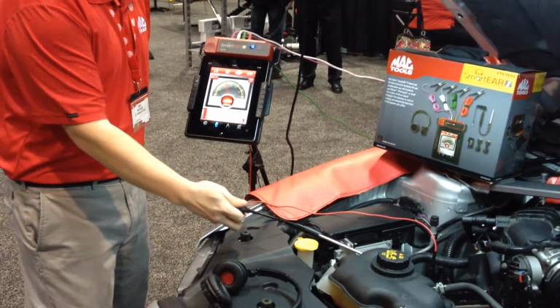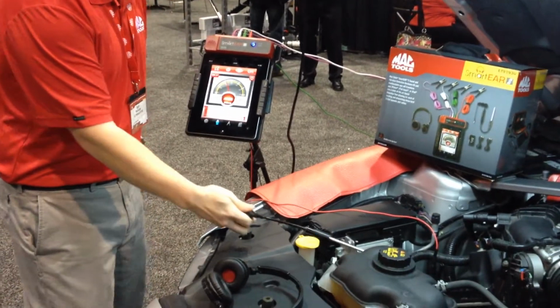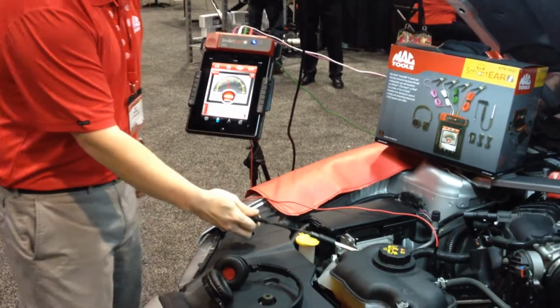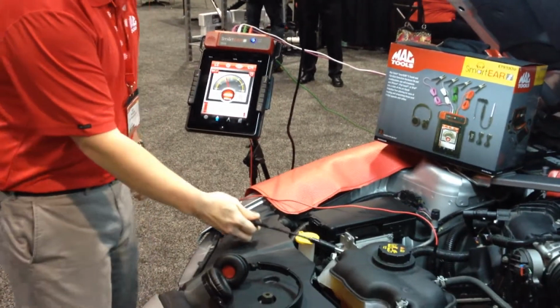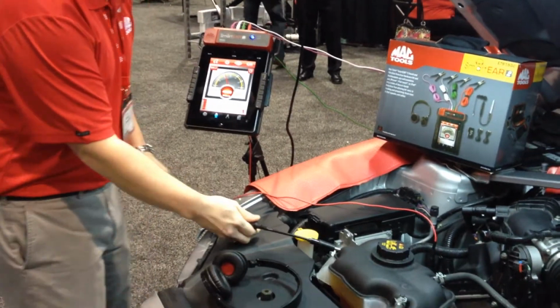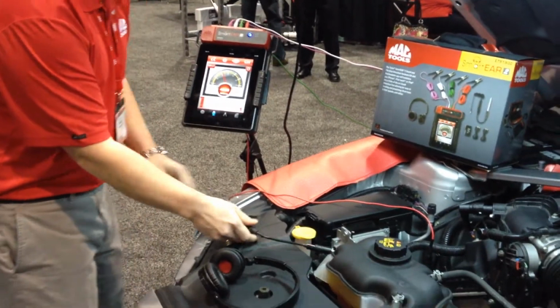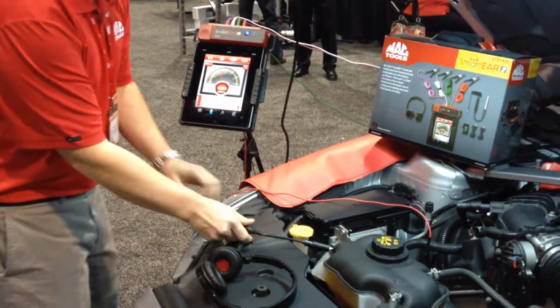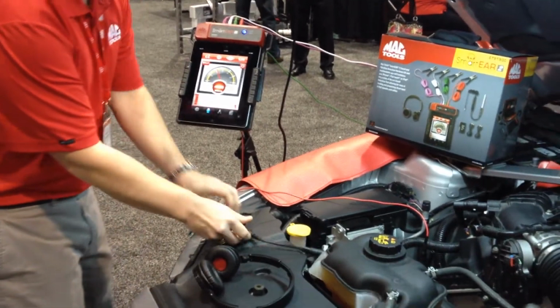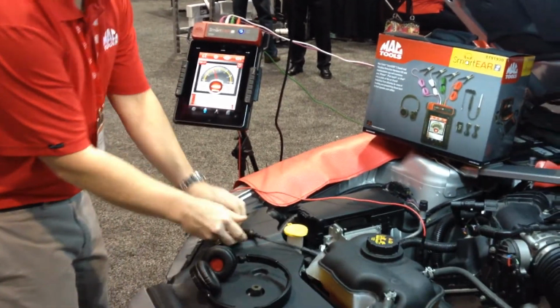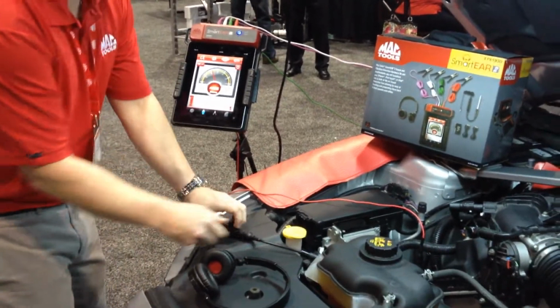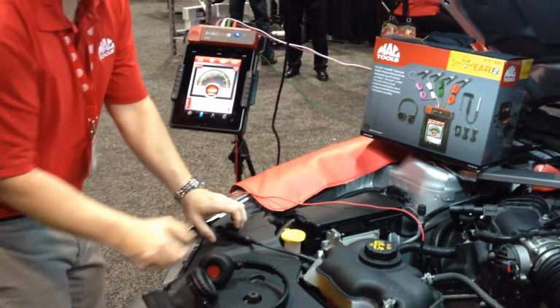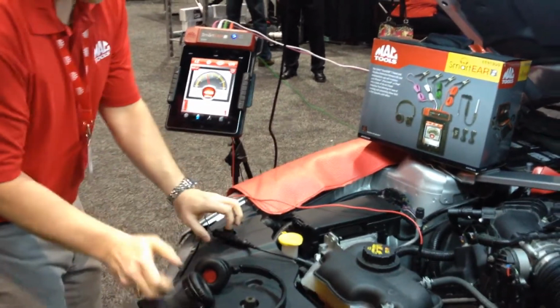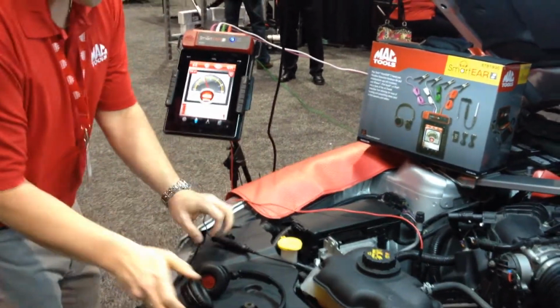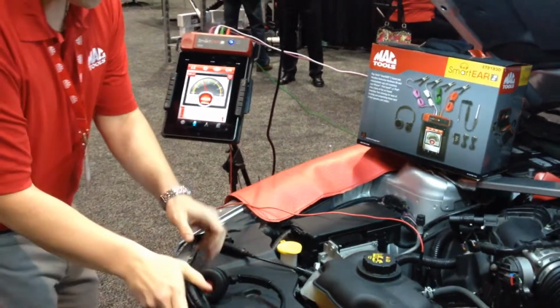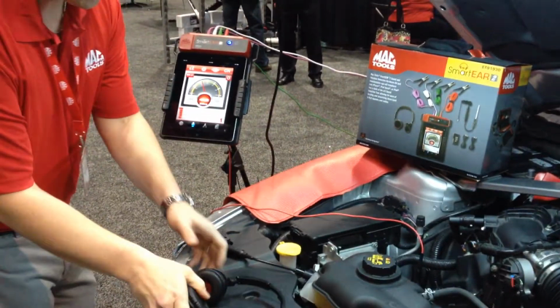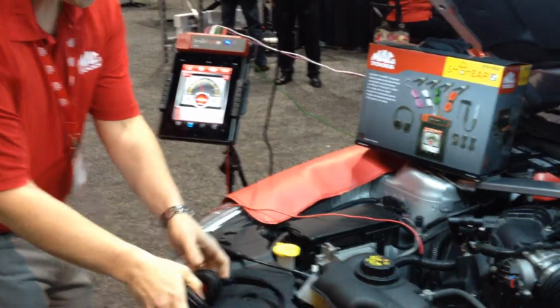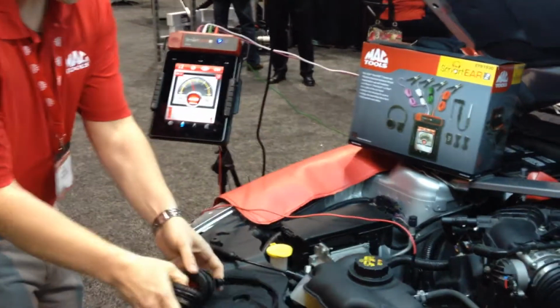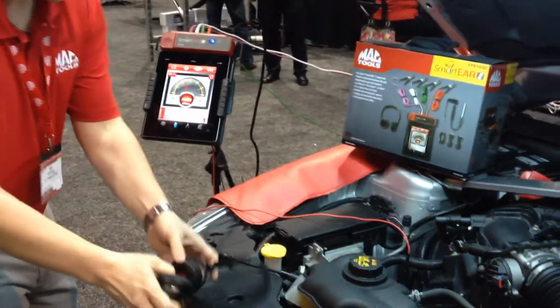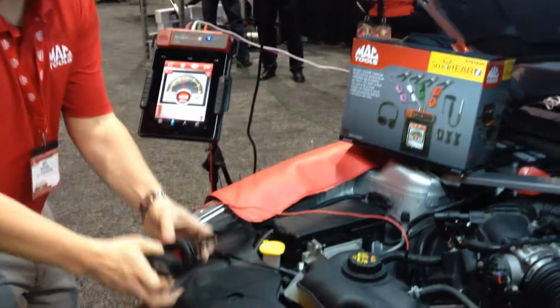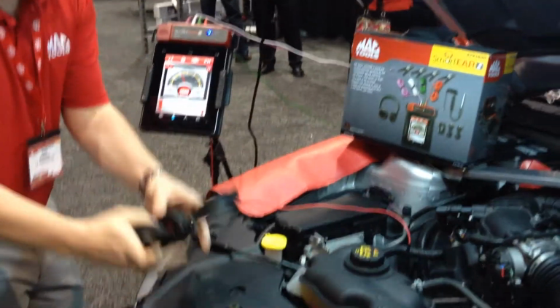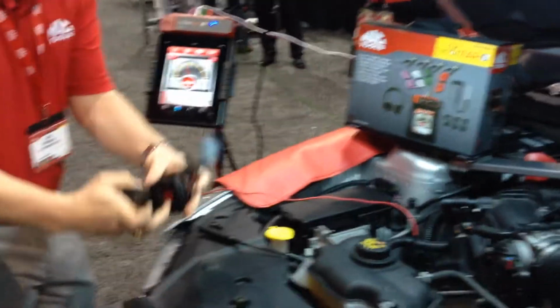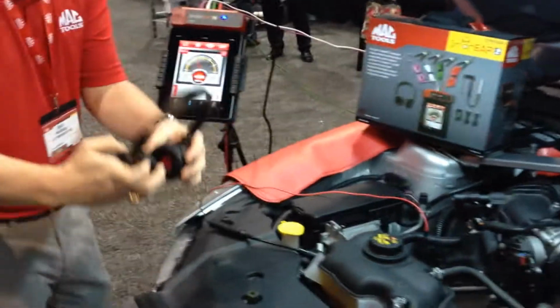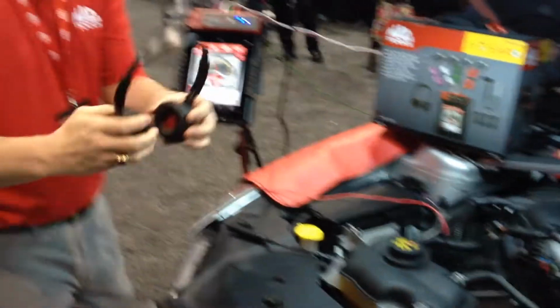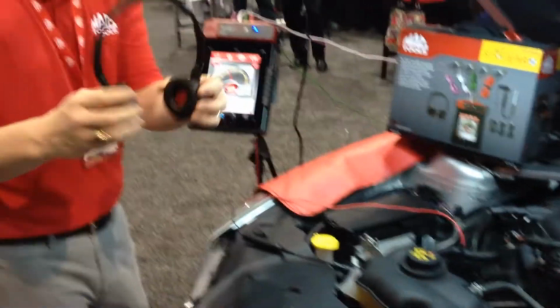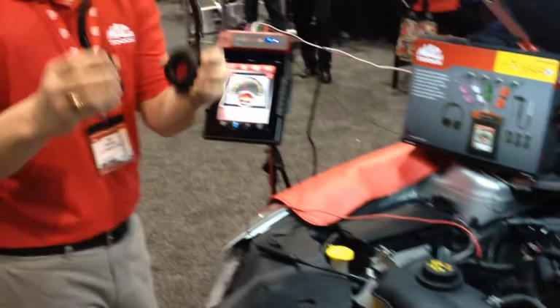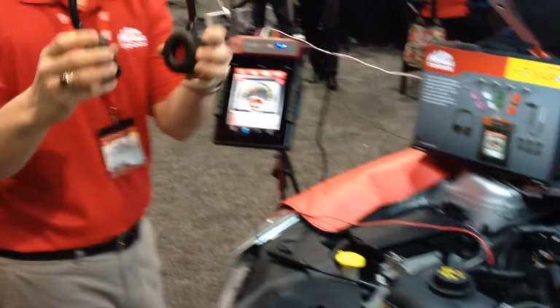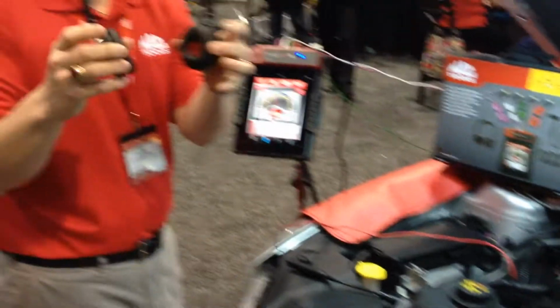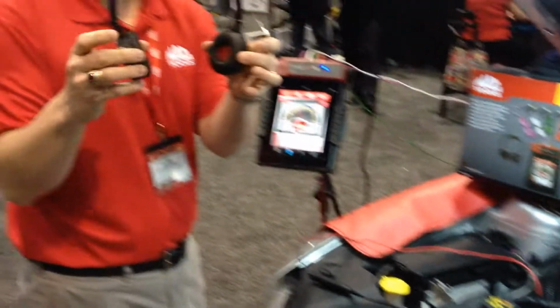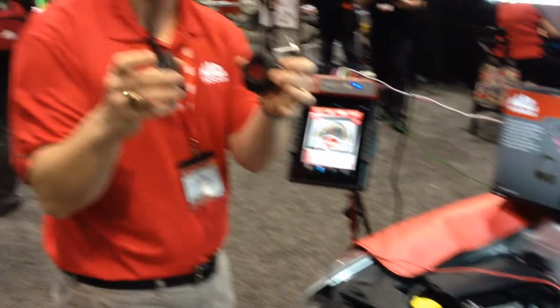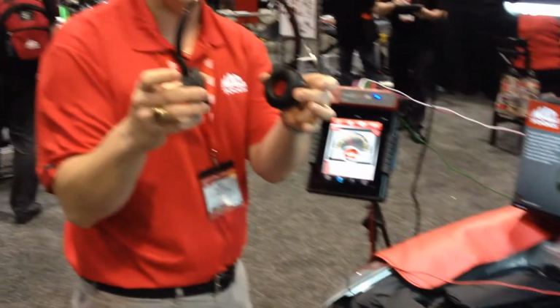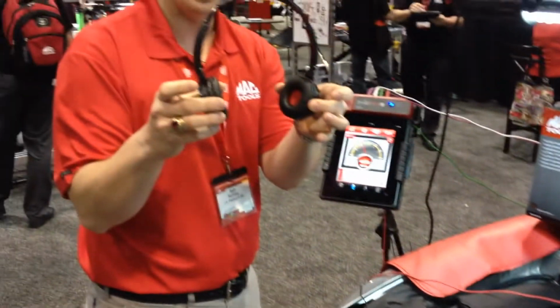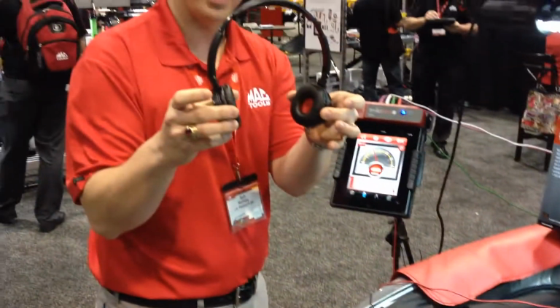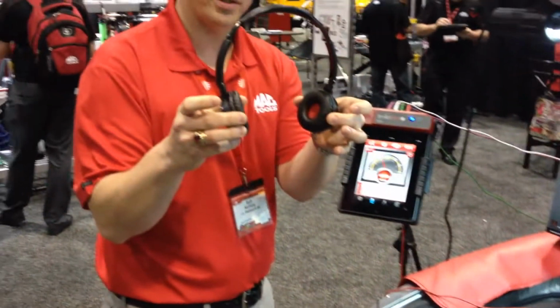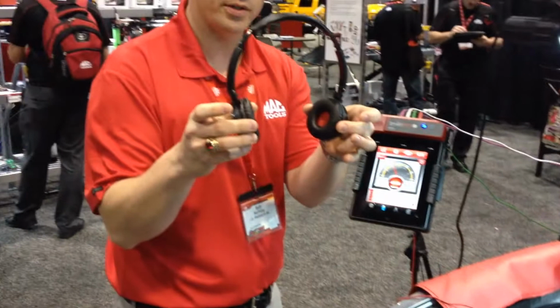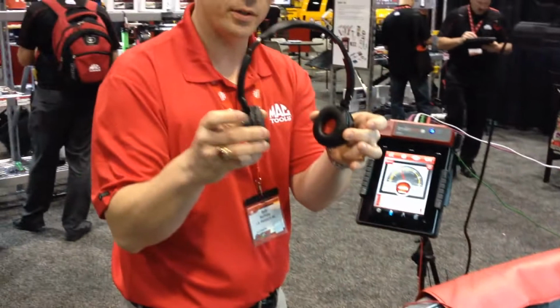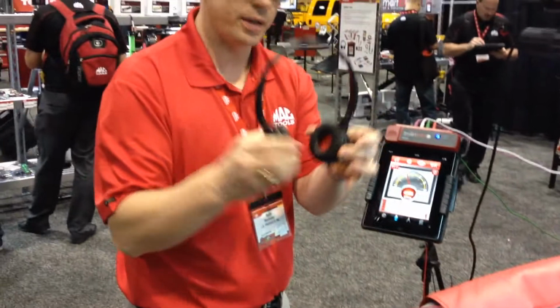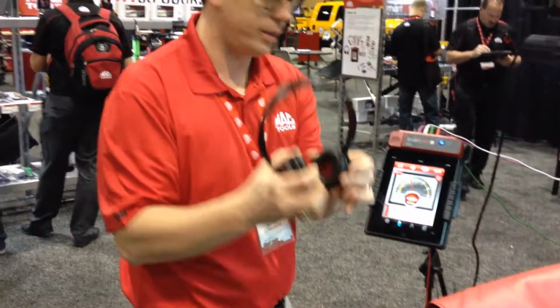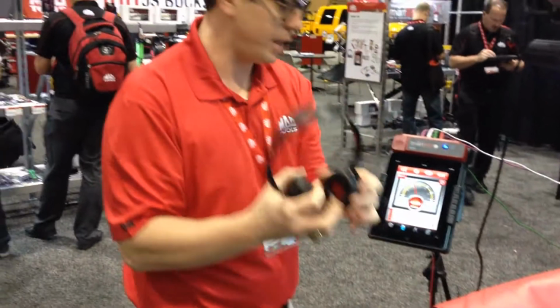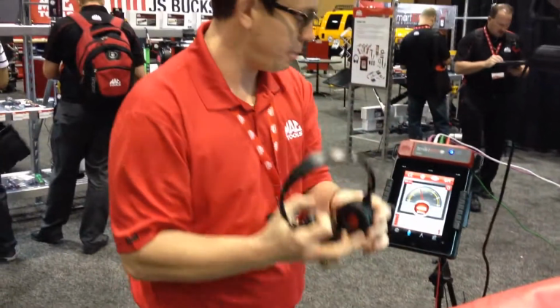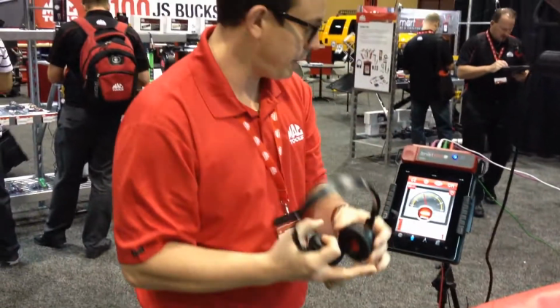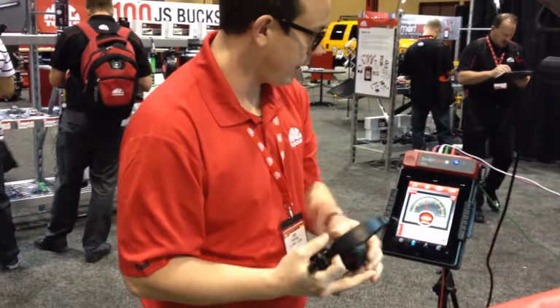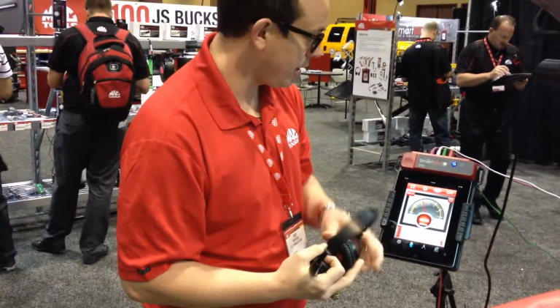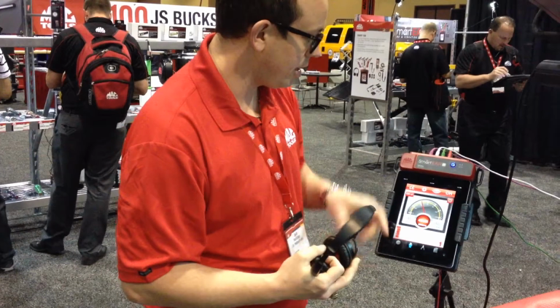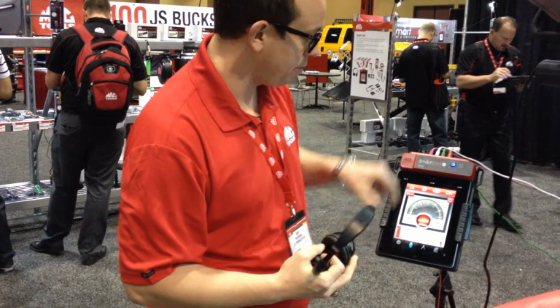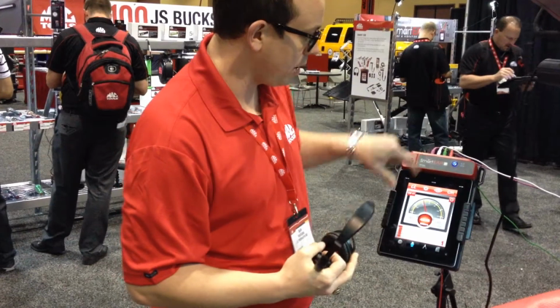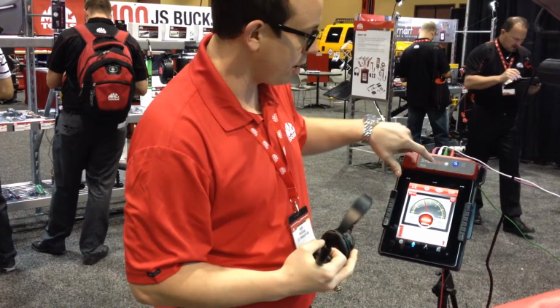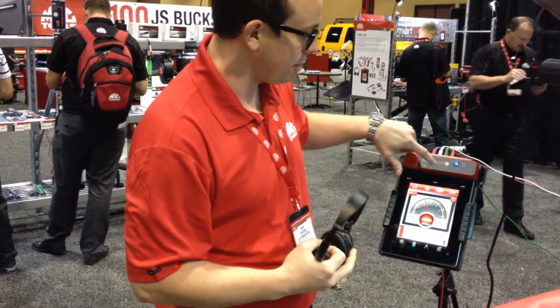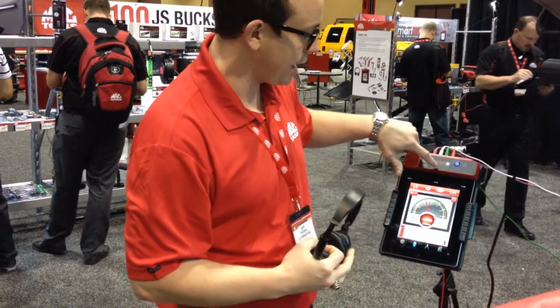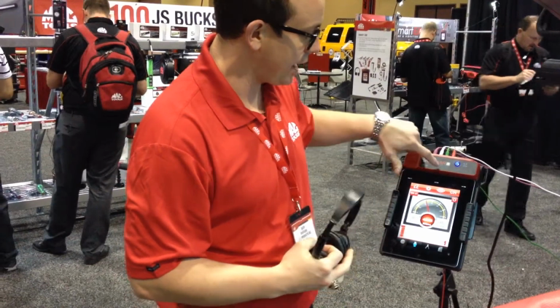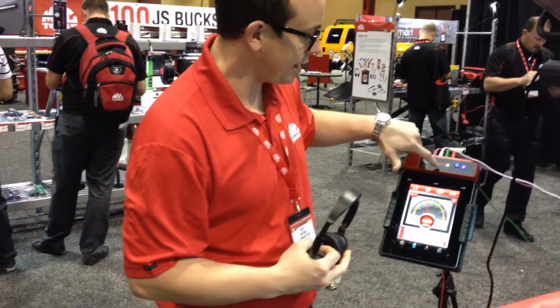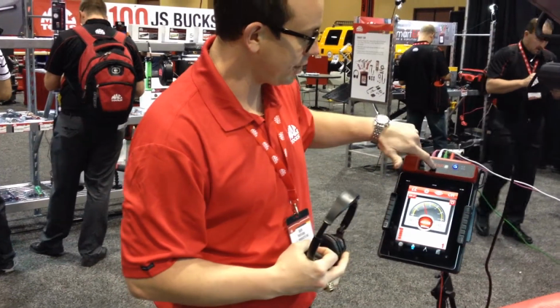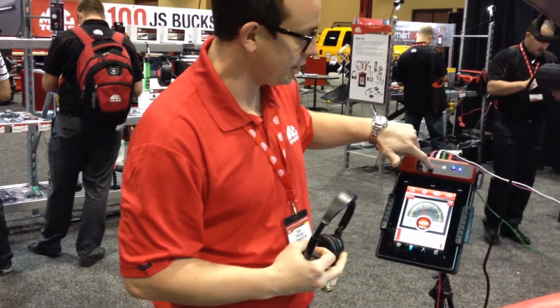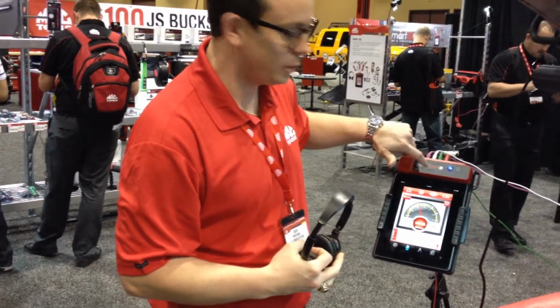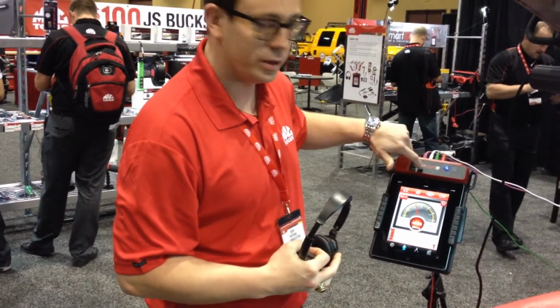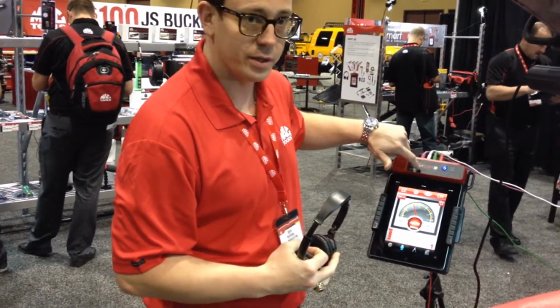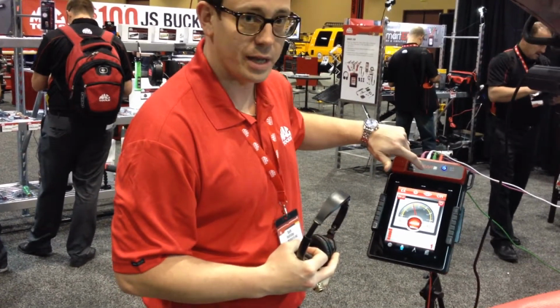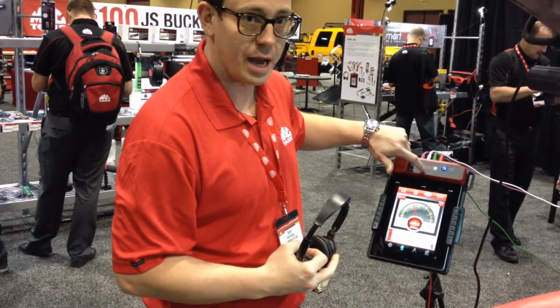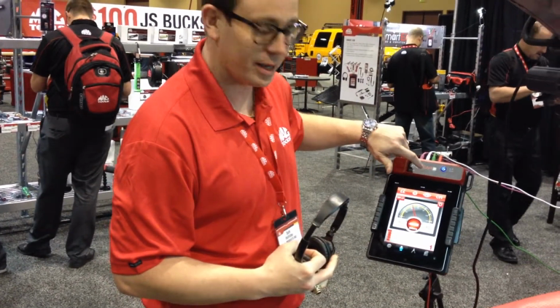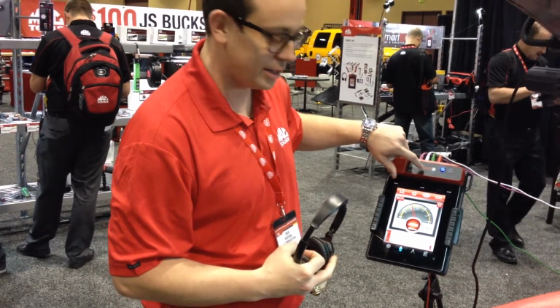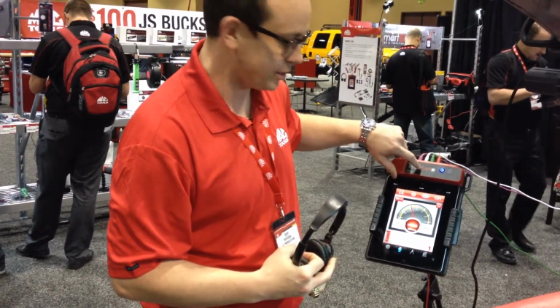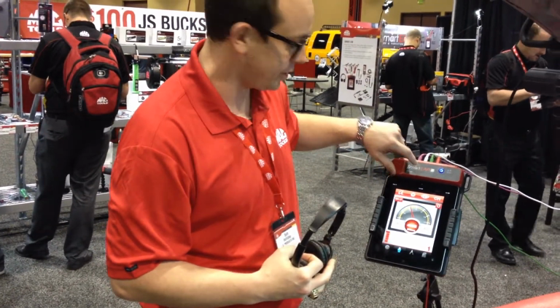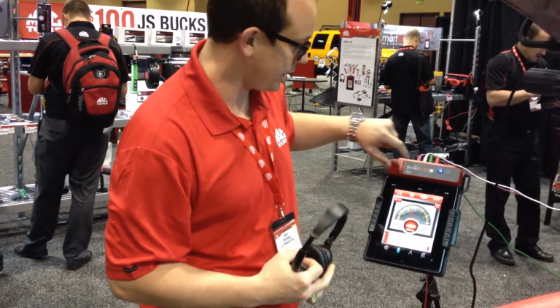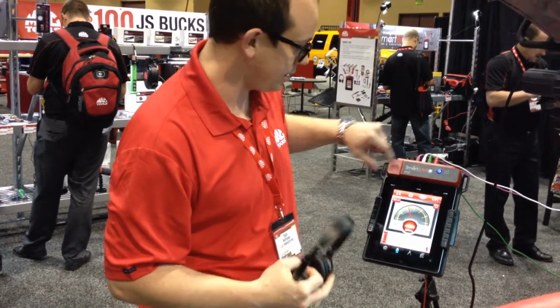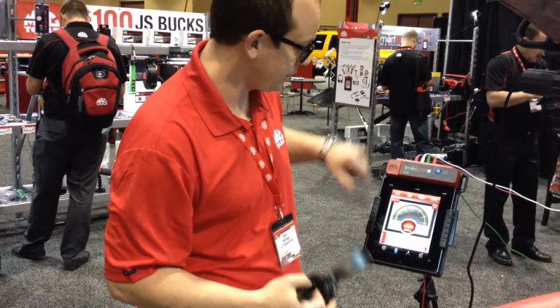The headphones are Bluetooth wireless and they pair up automatically with the docking station.